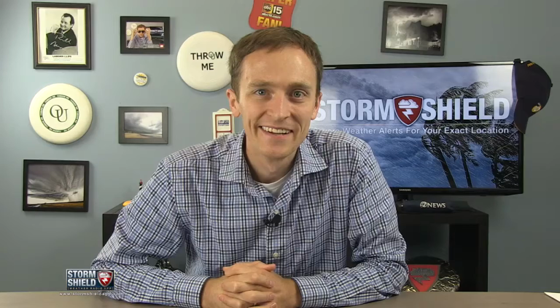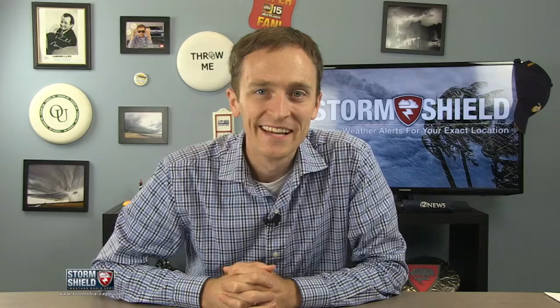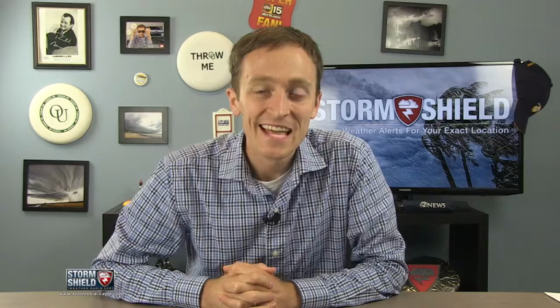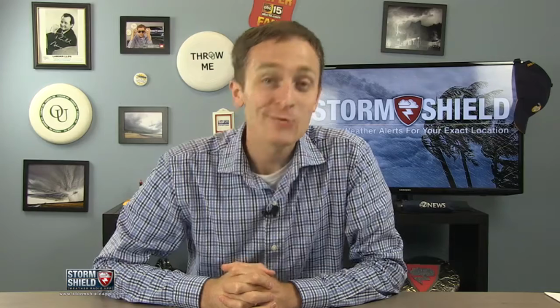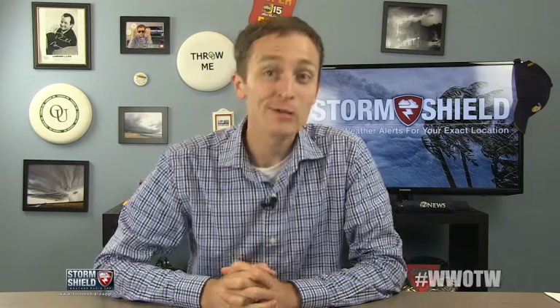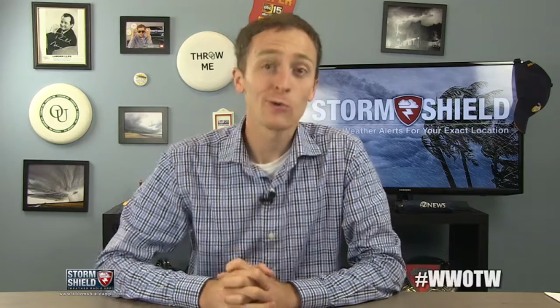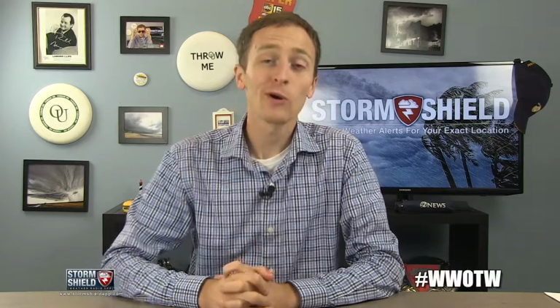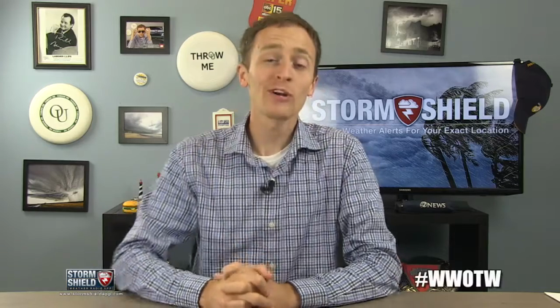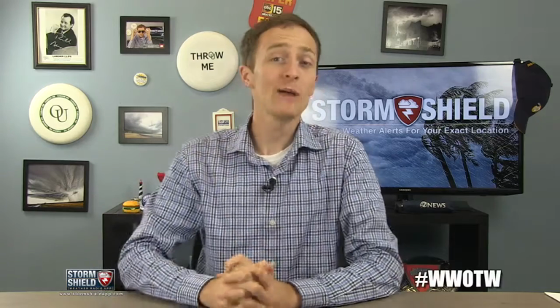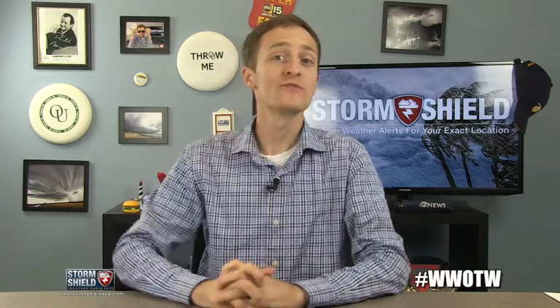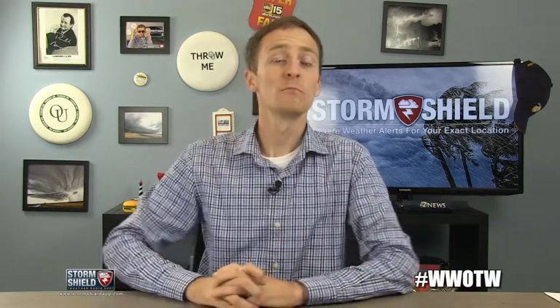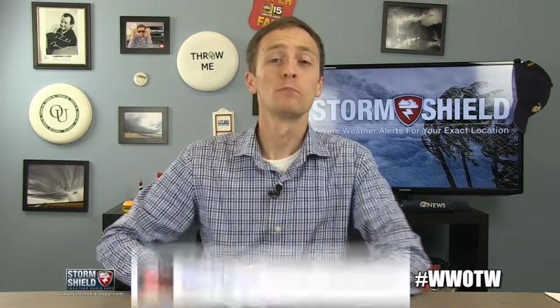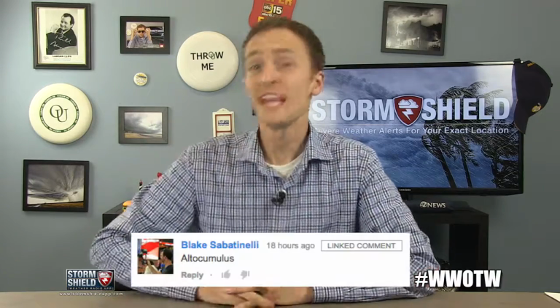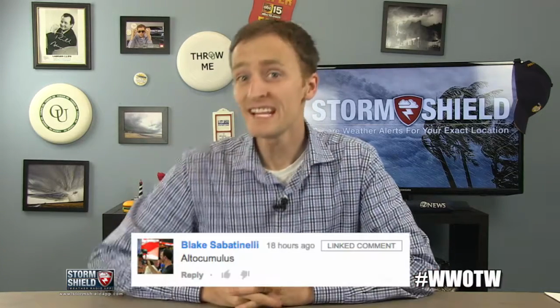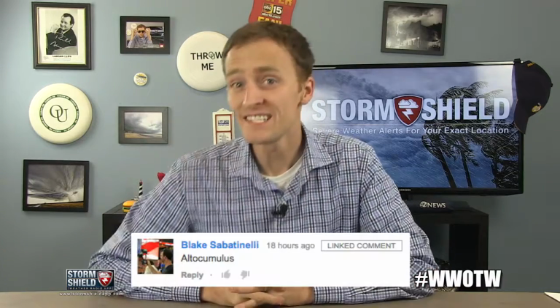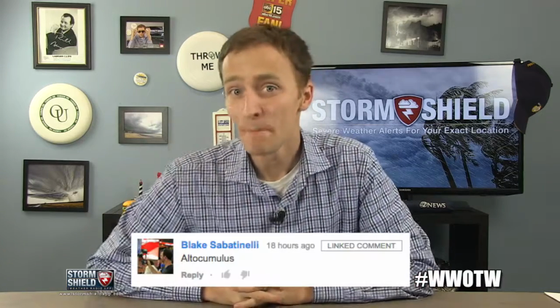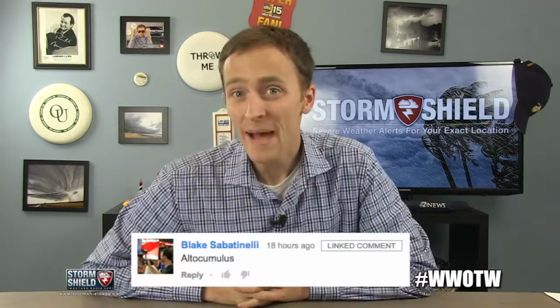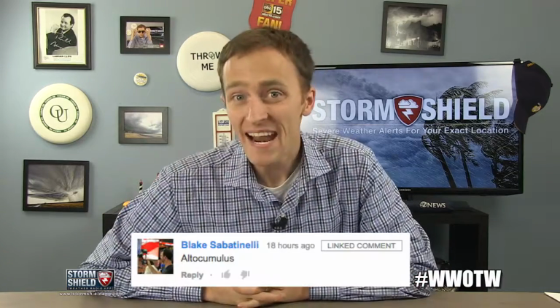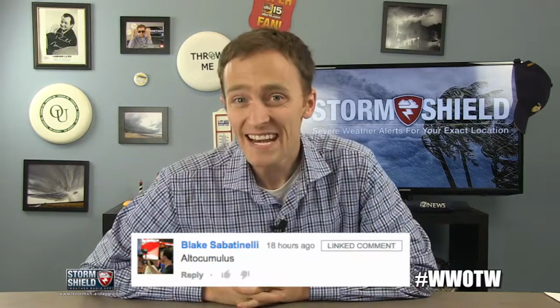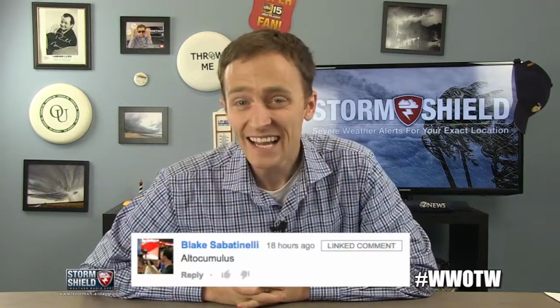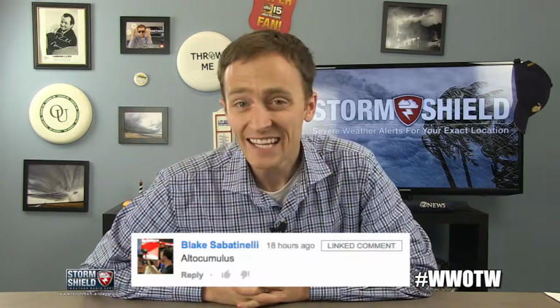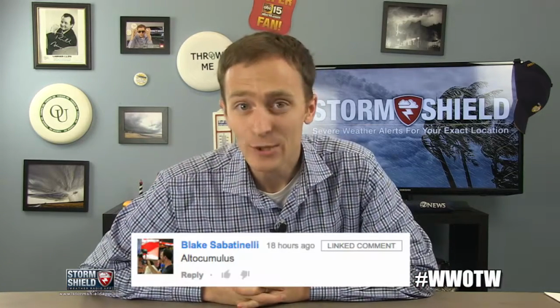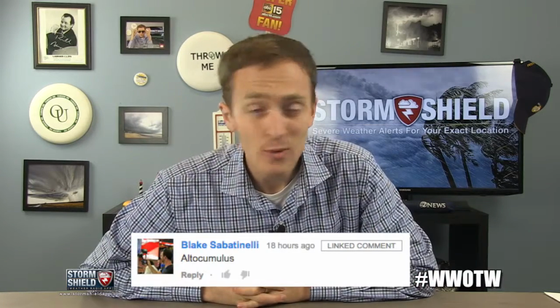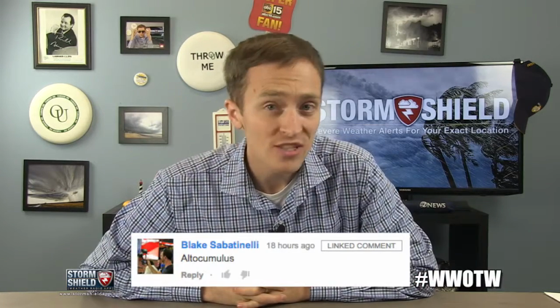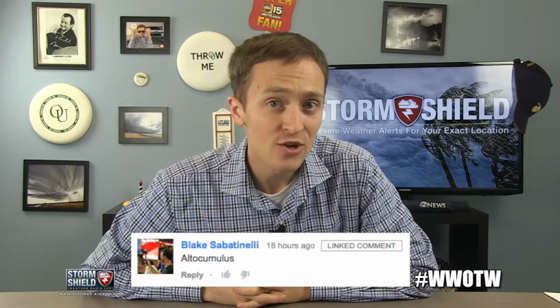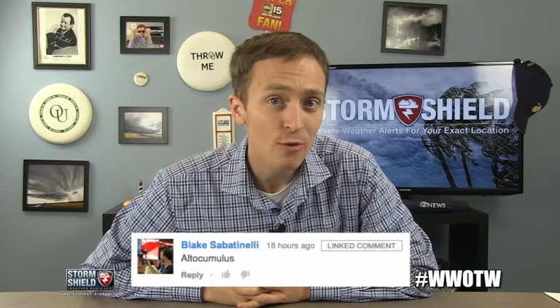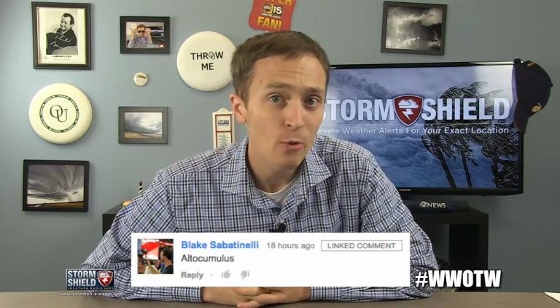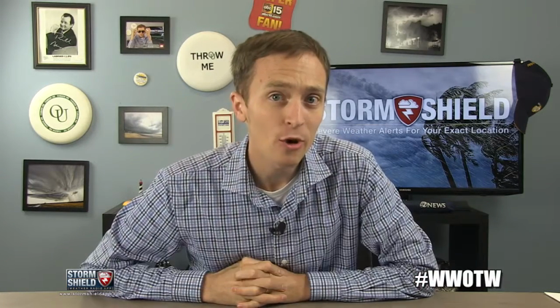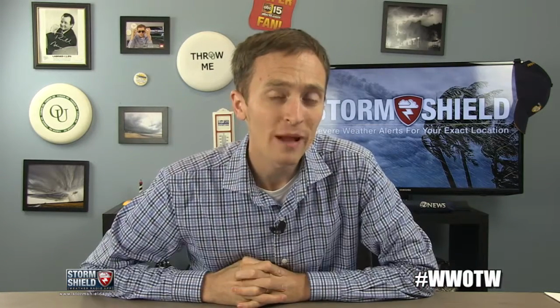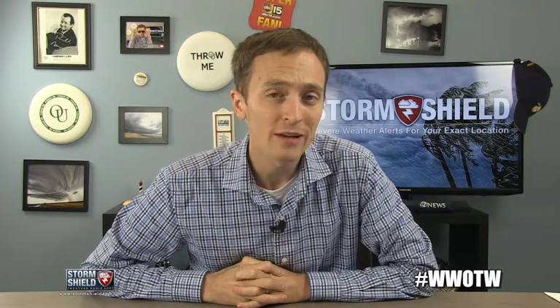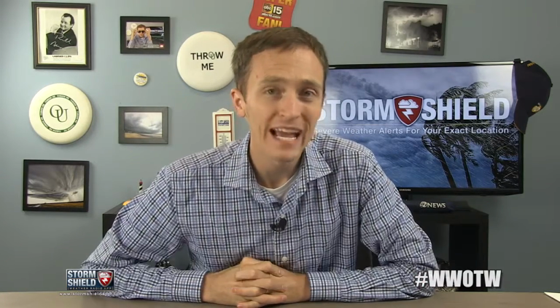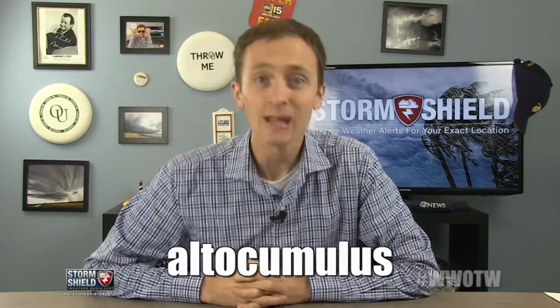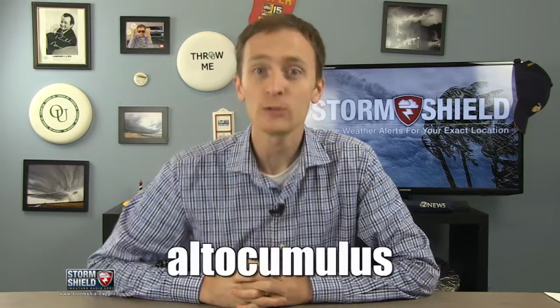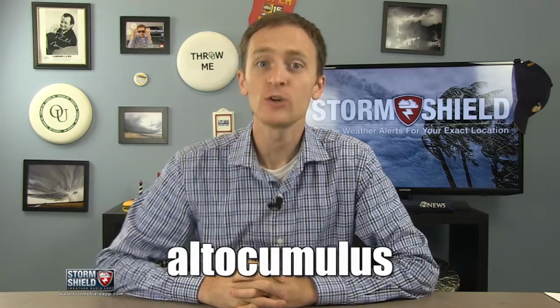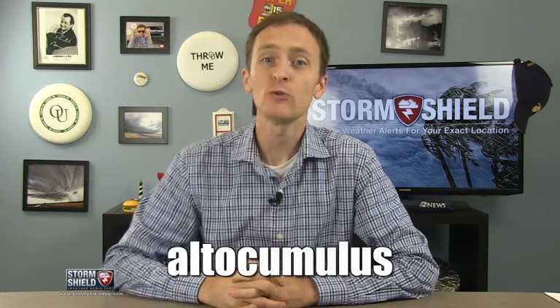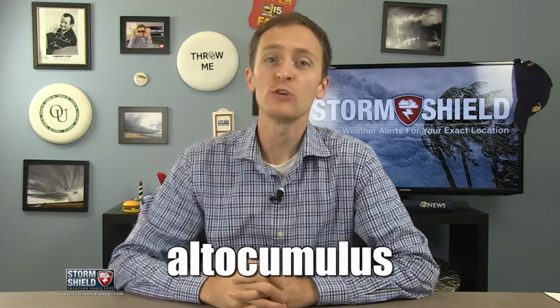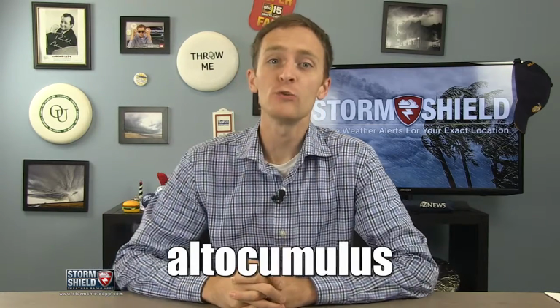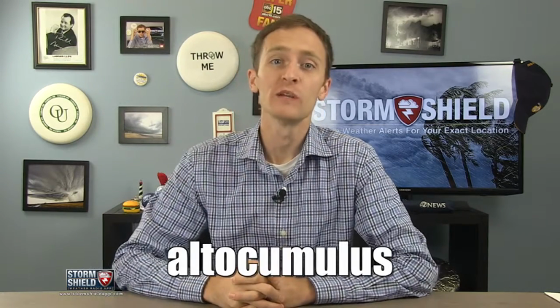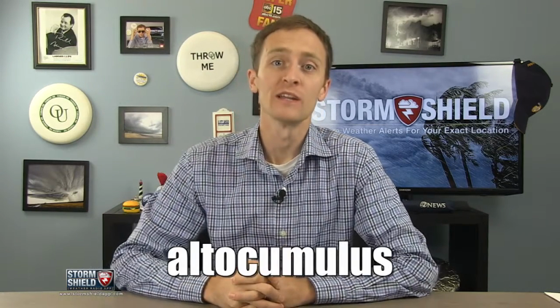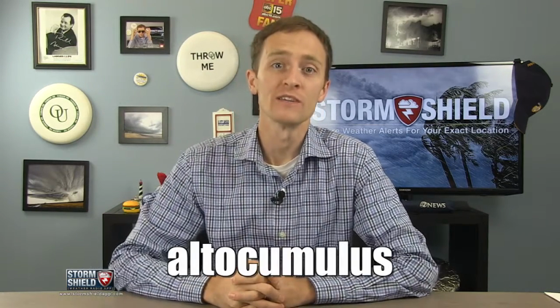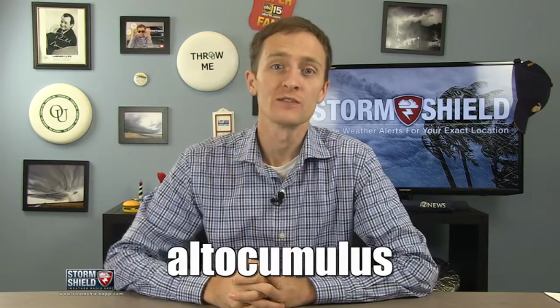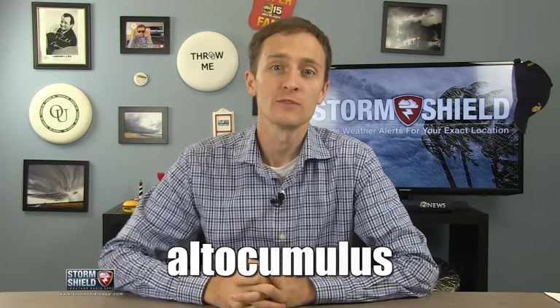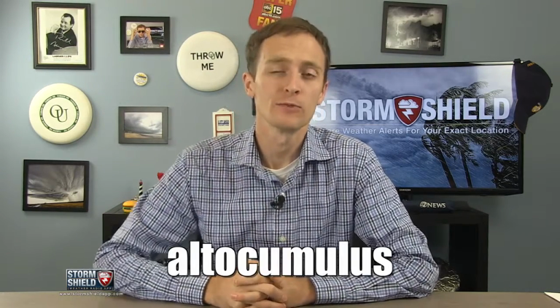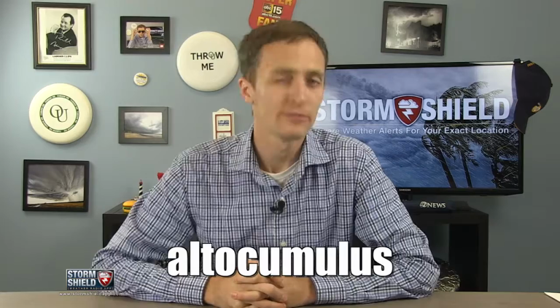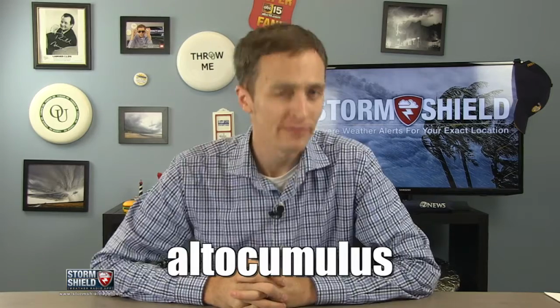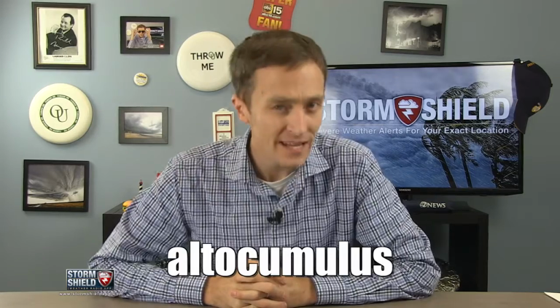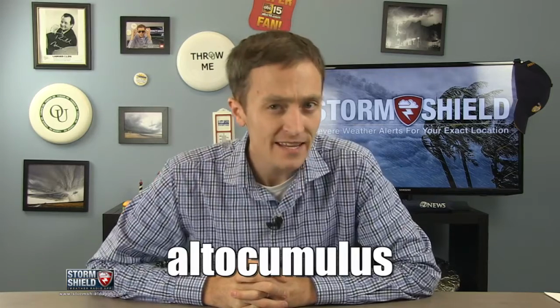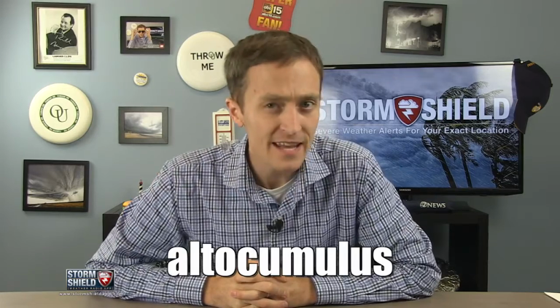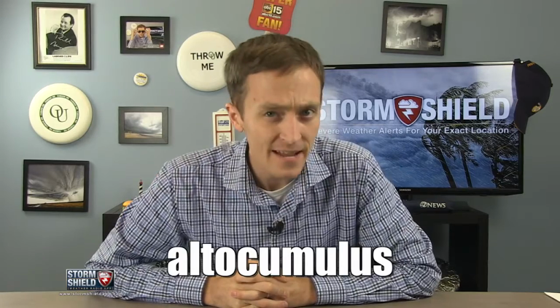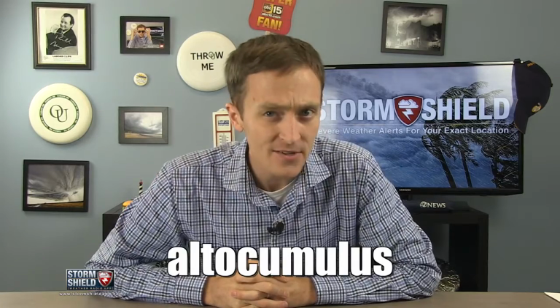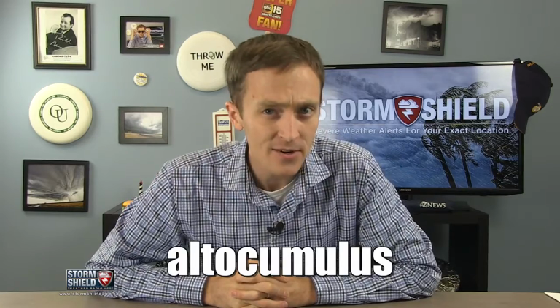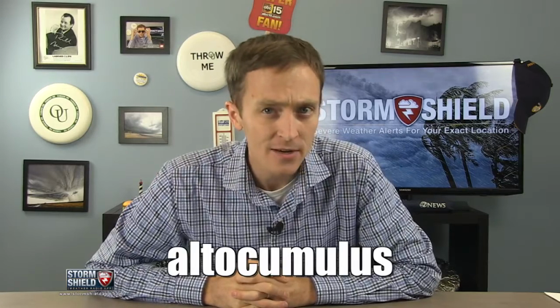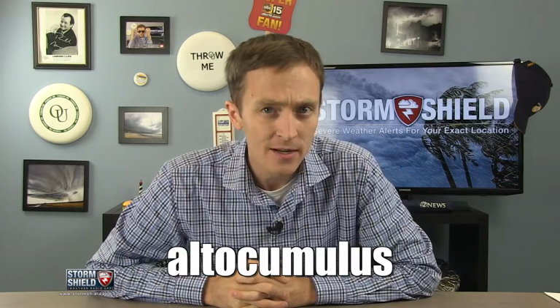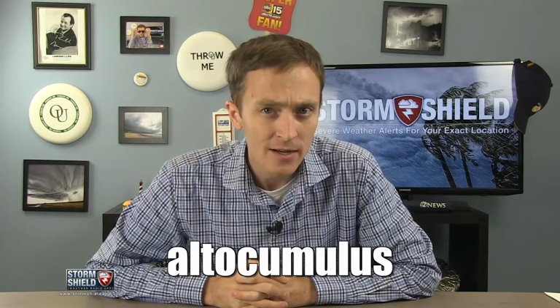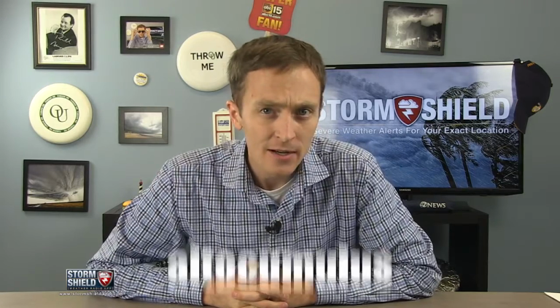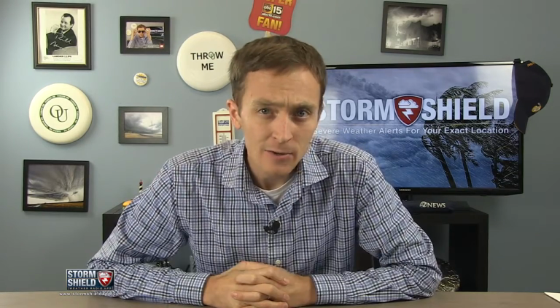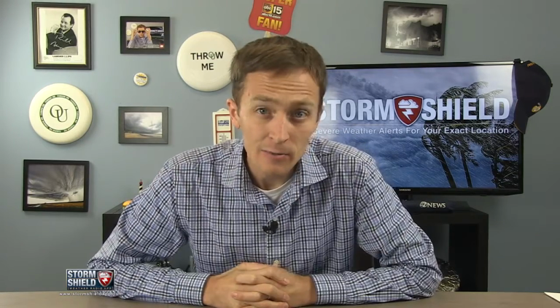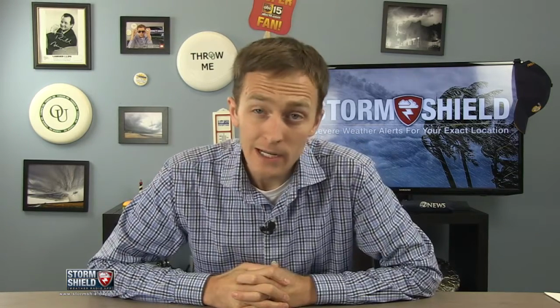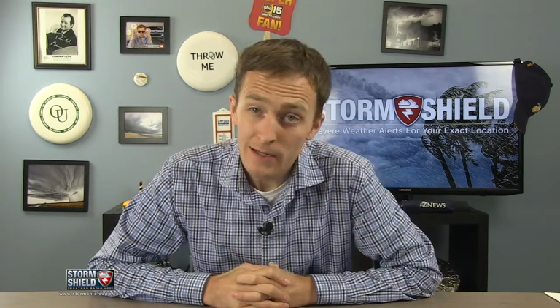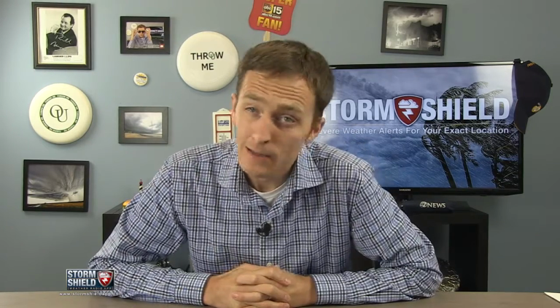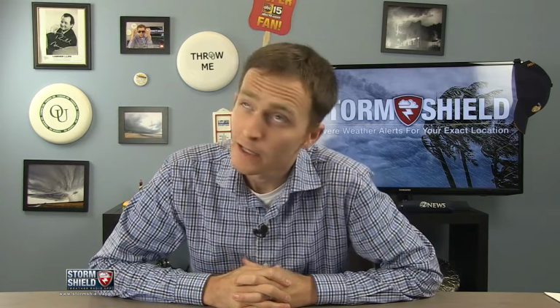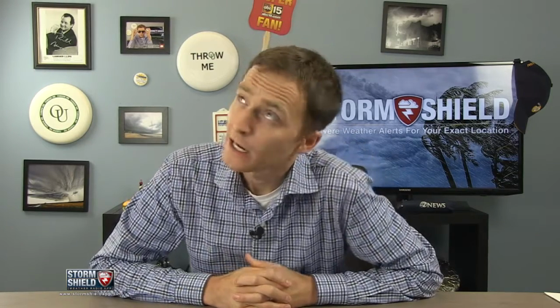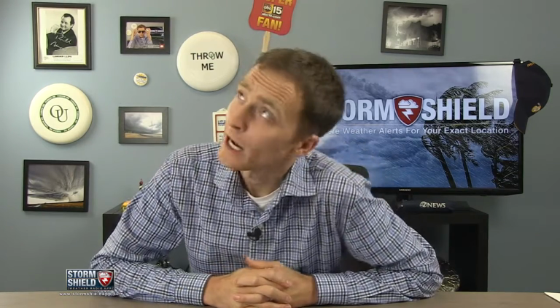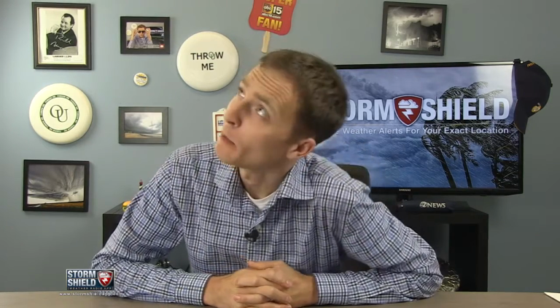This week's word comes from Blake Sabatinelli, who wants to know more about altocumulus. To find the answer, we need to look up.